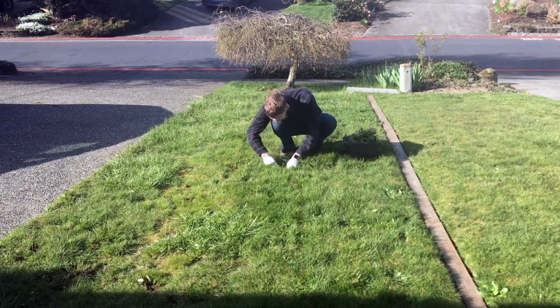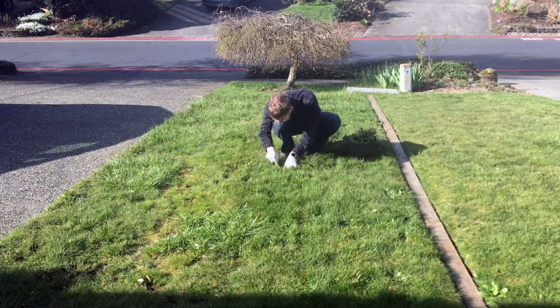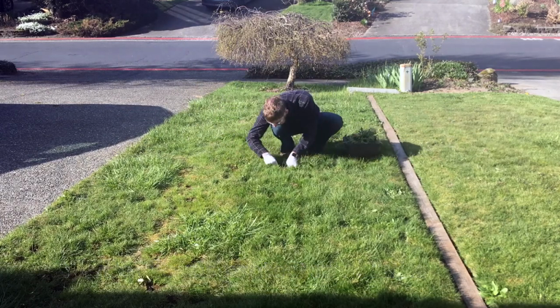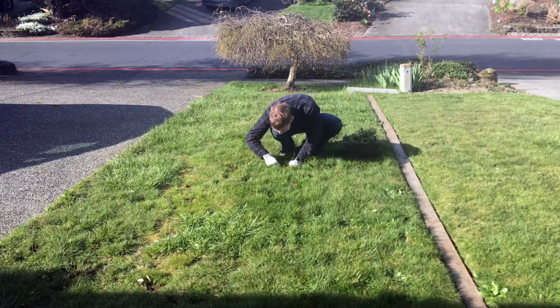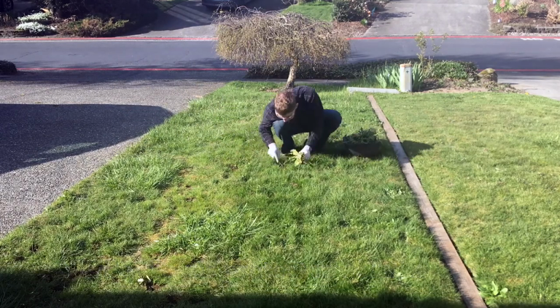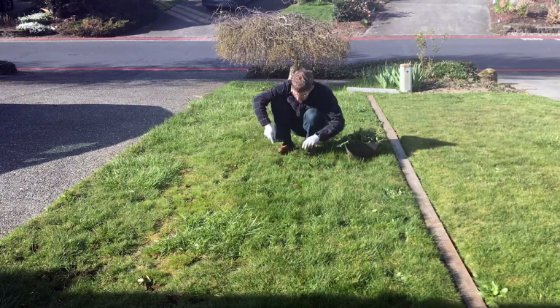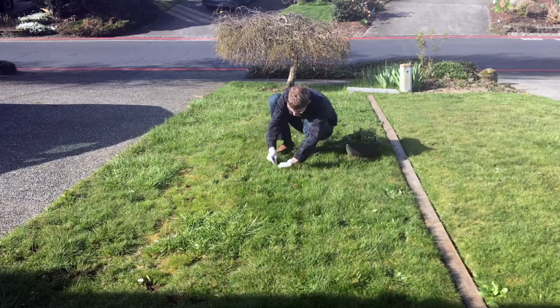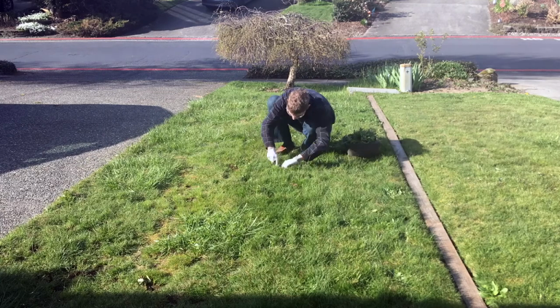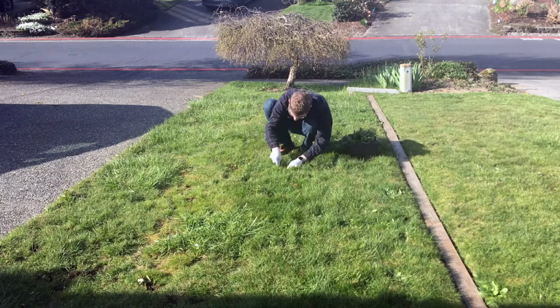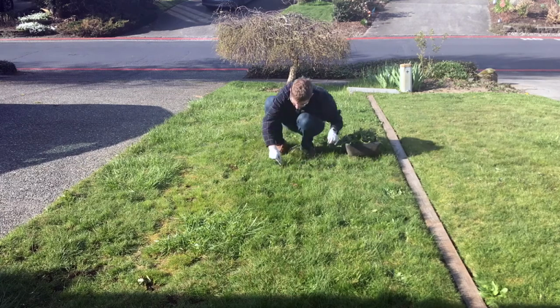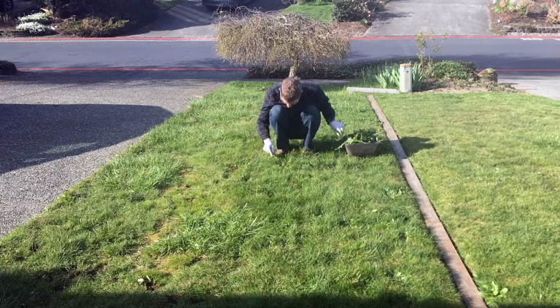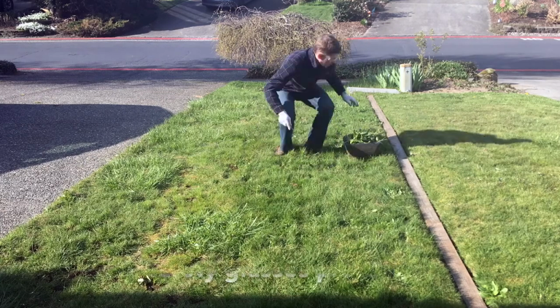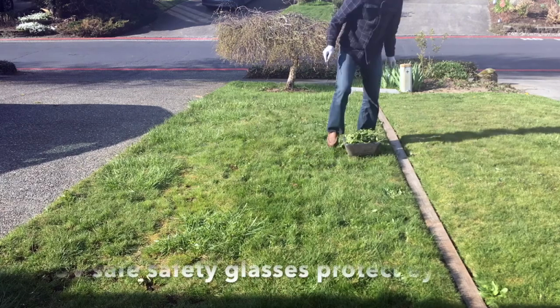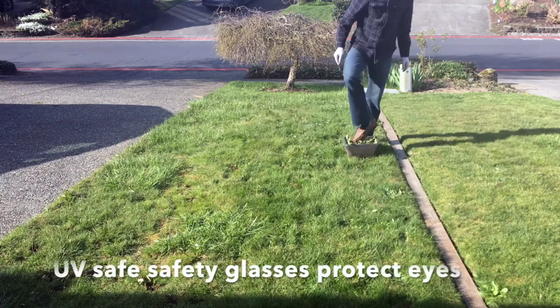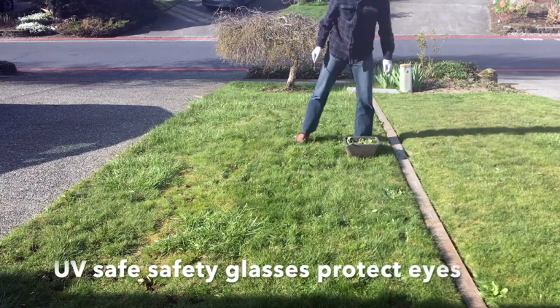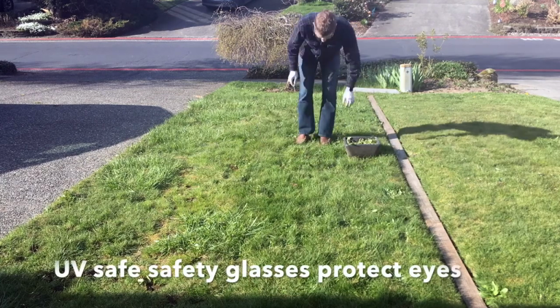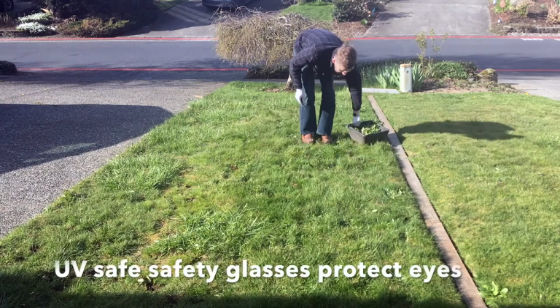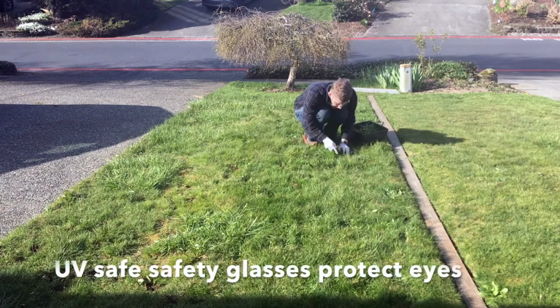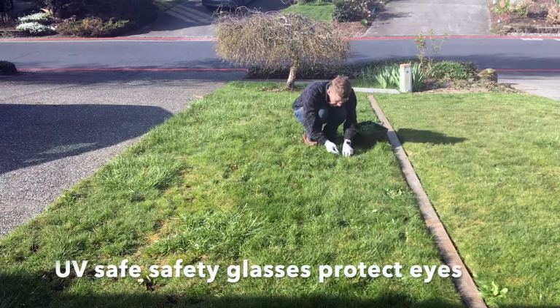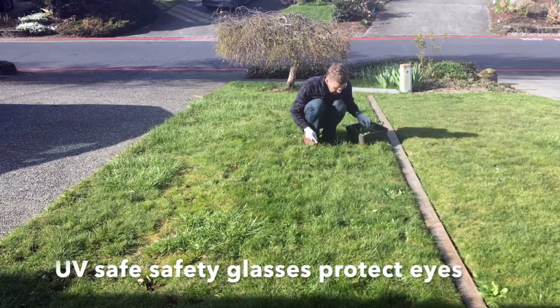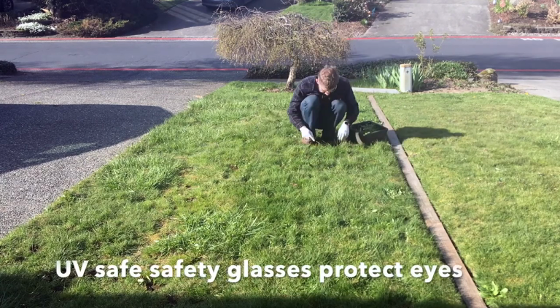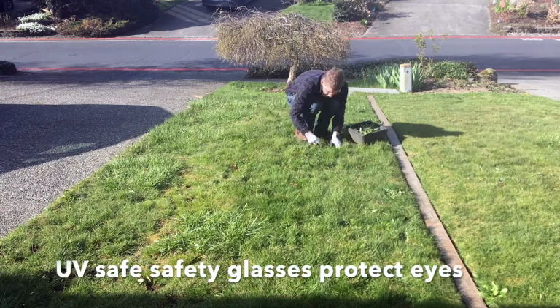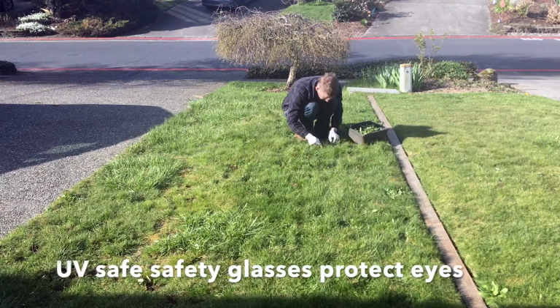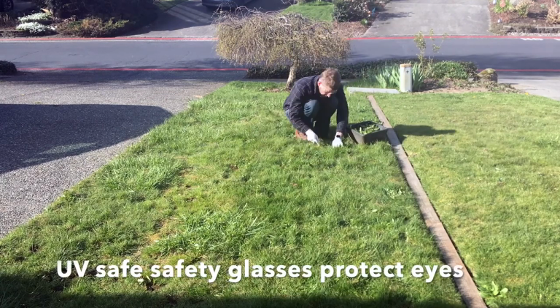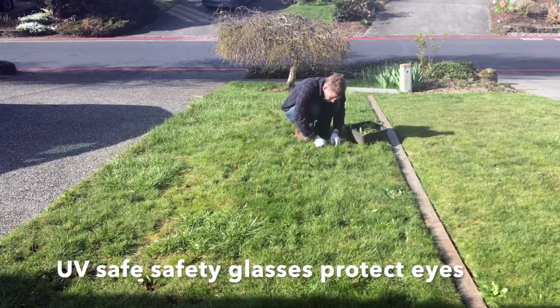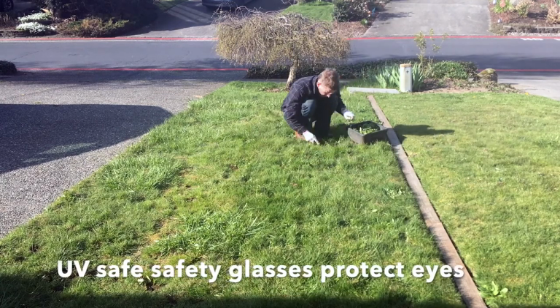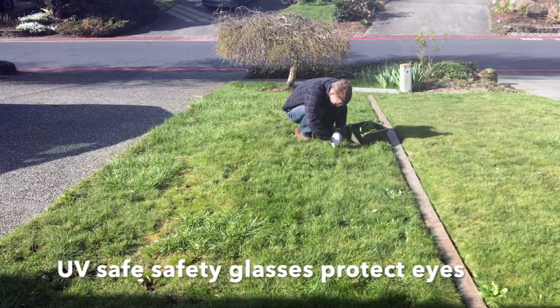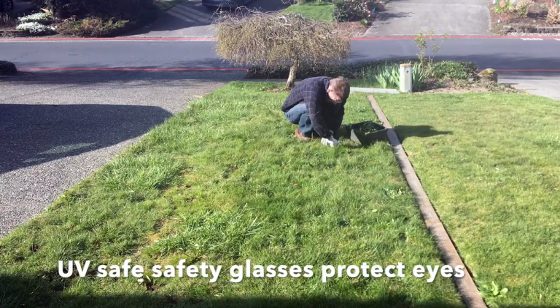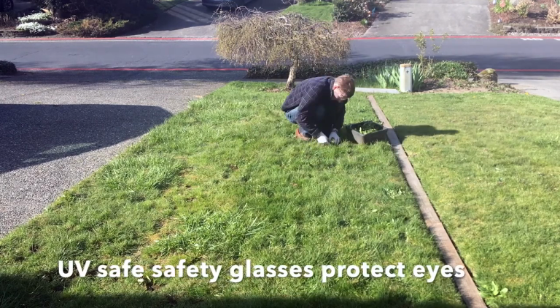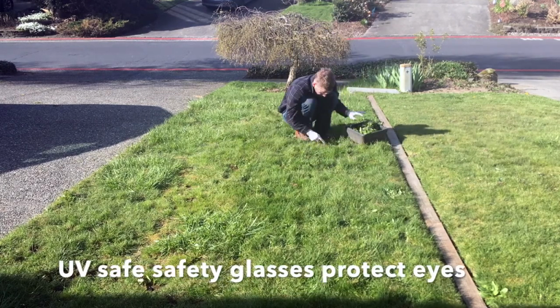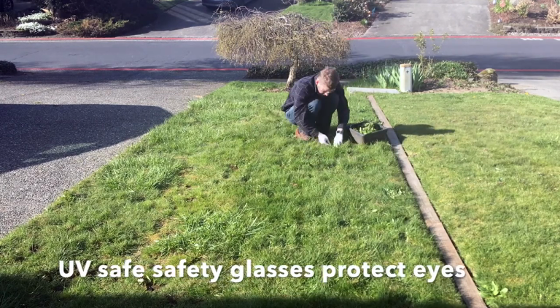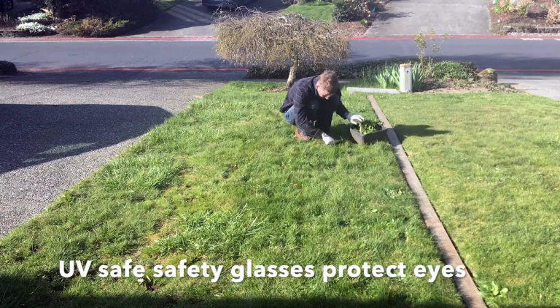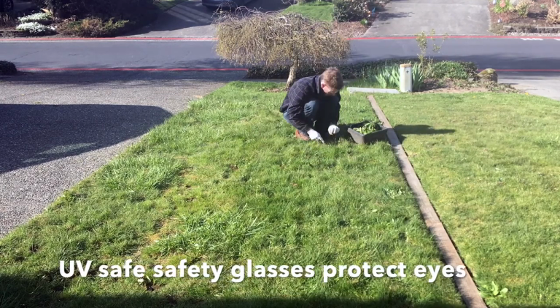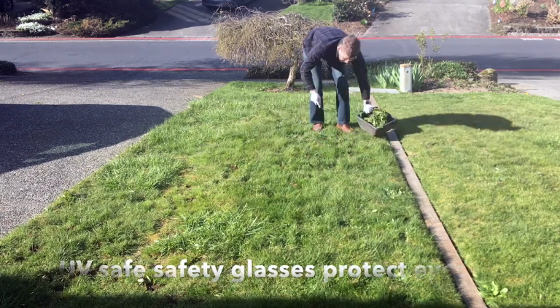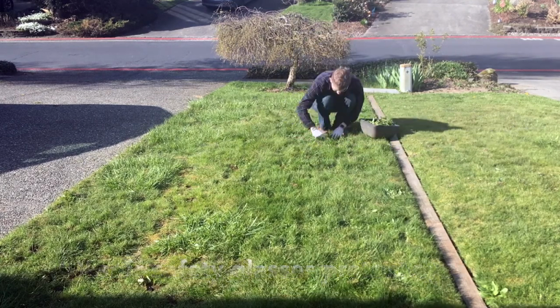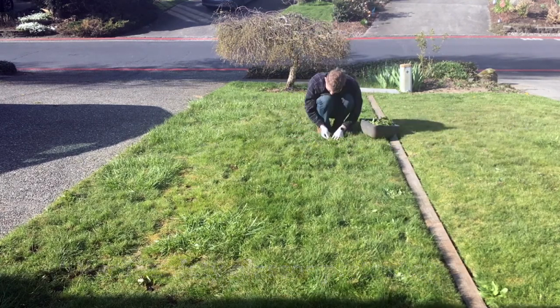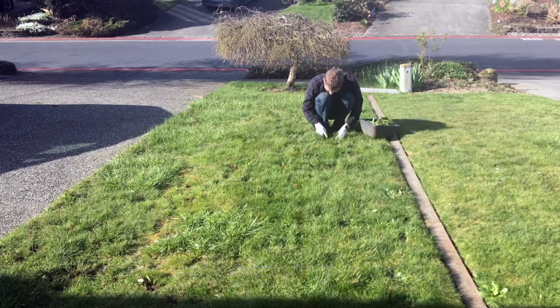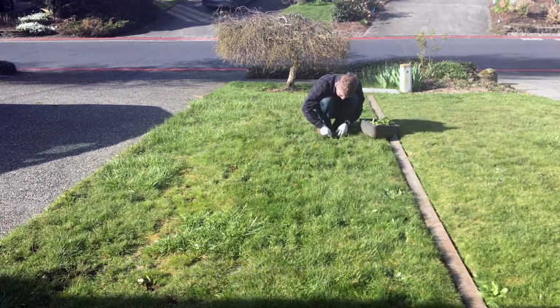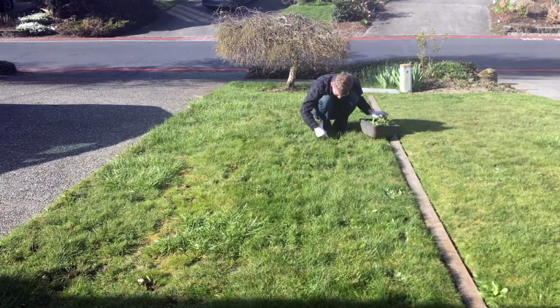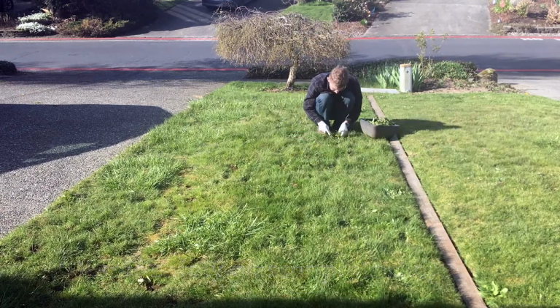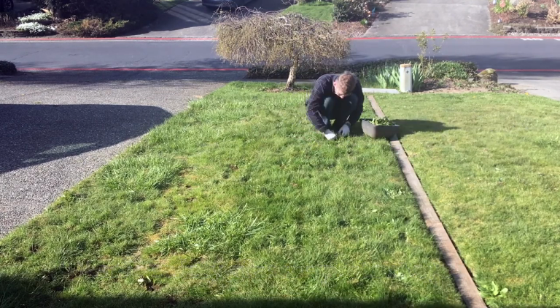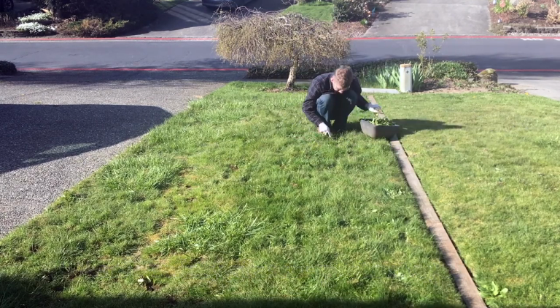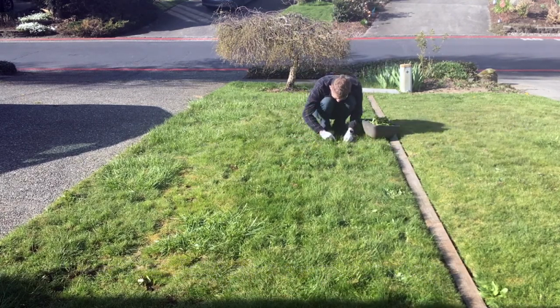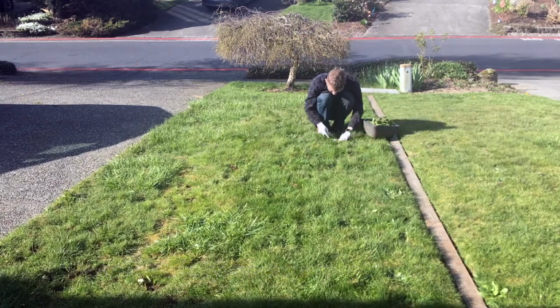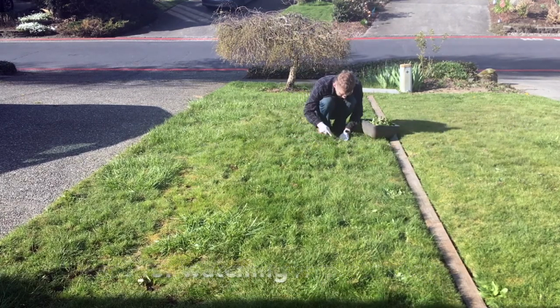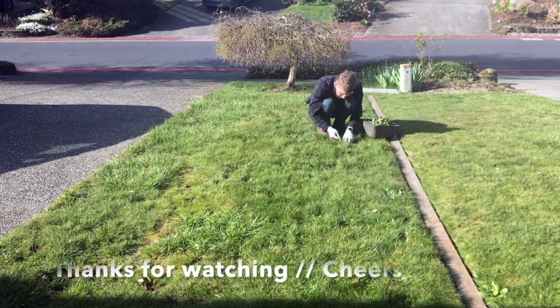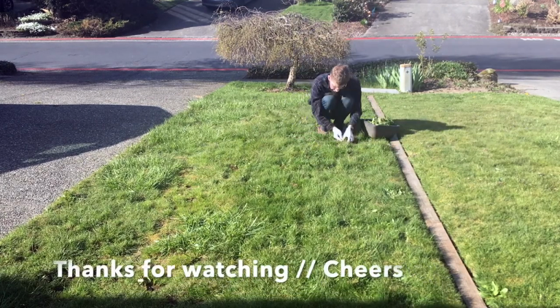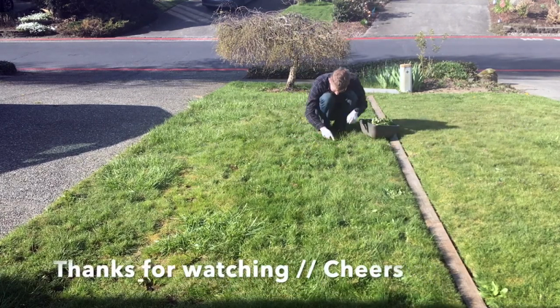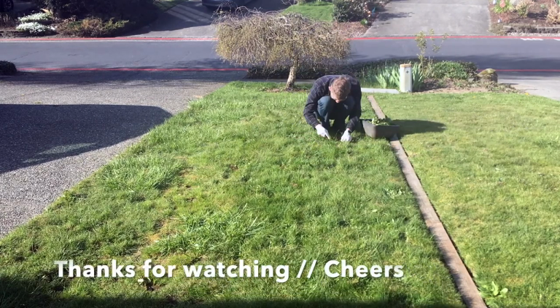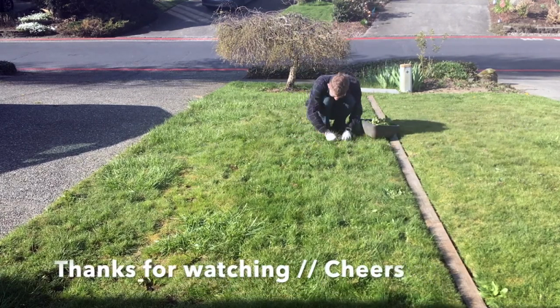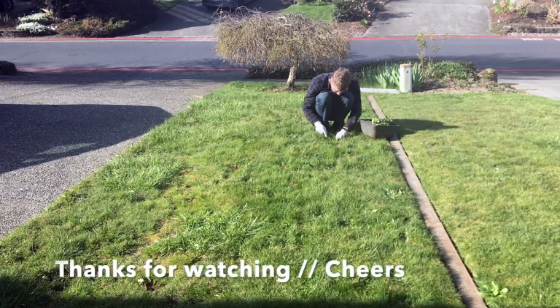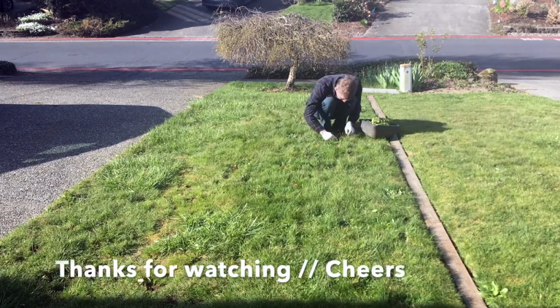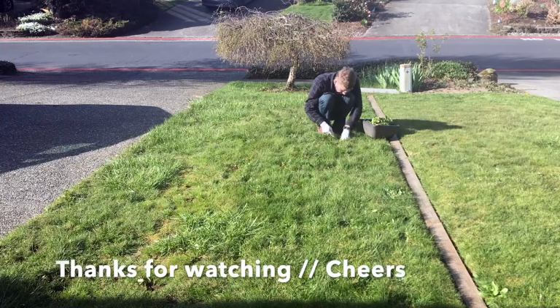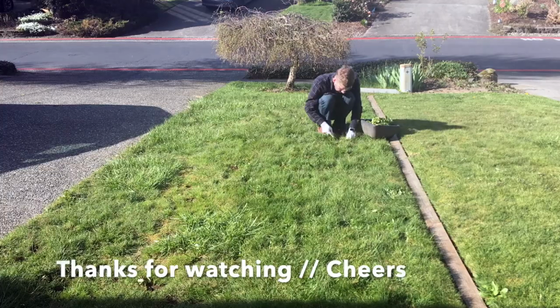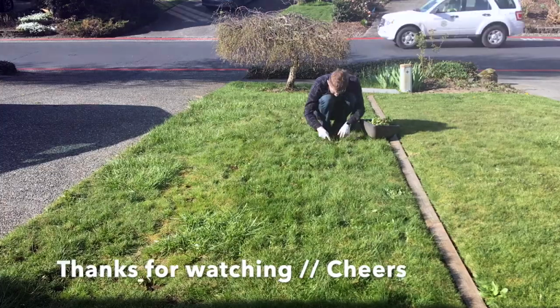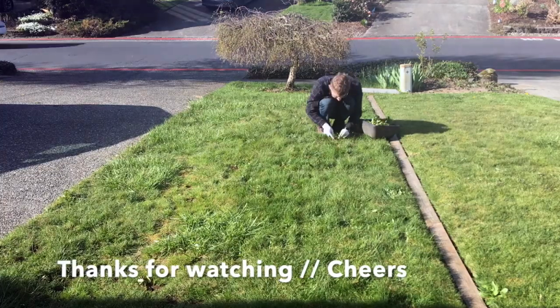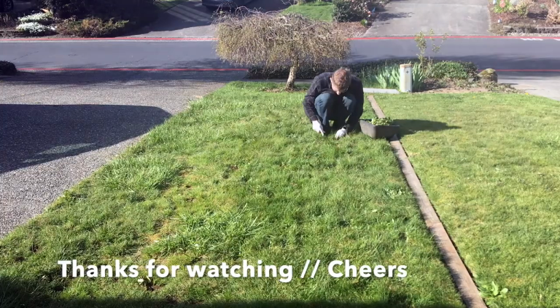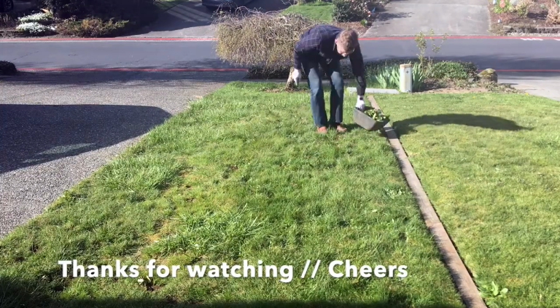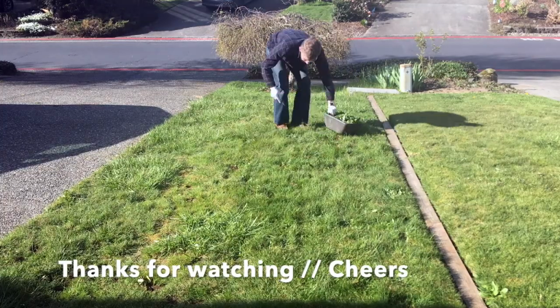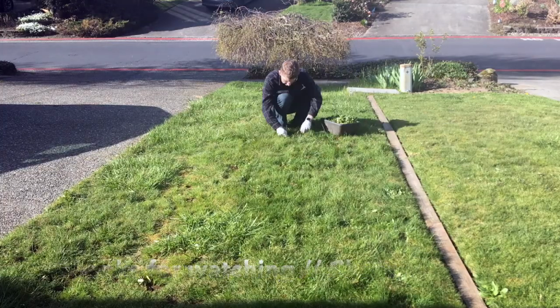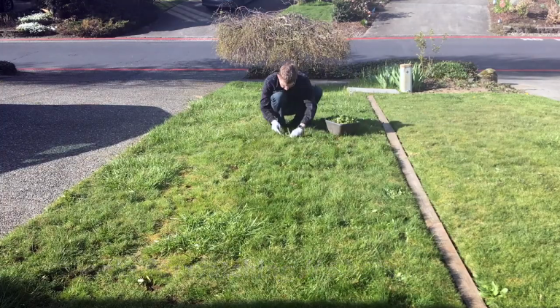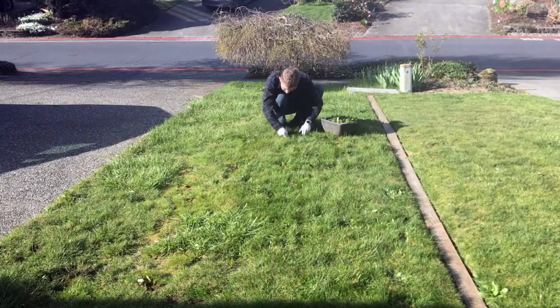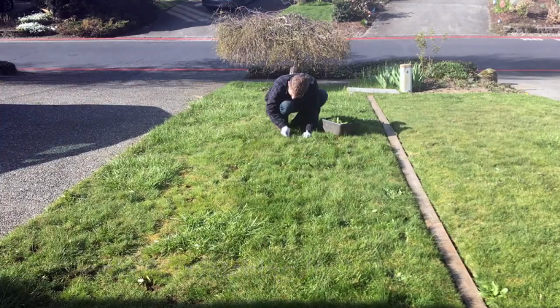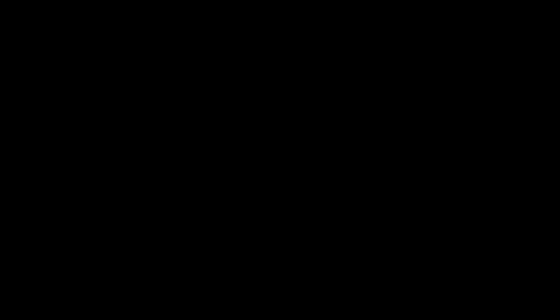Stay safe out there. Healthy activity is good for your mind, your body, your brain, your heart — it's good for you. Exercise, yard work. Cheers and thanks for watching.